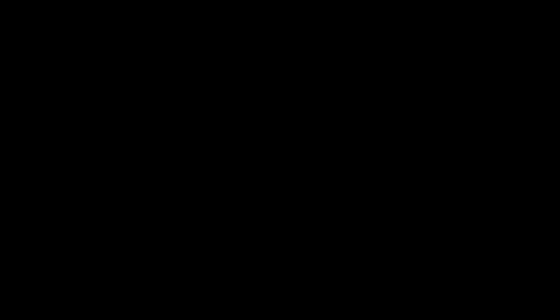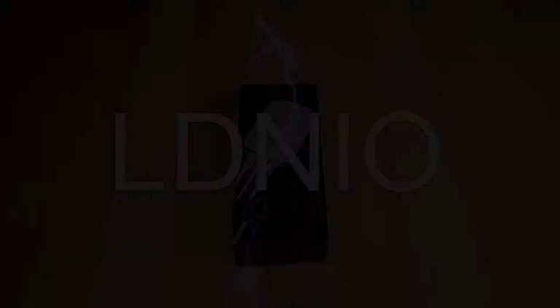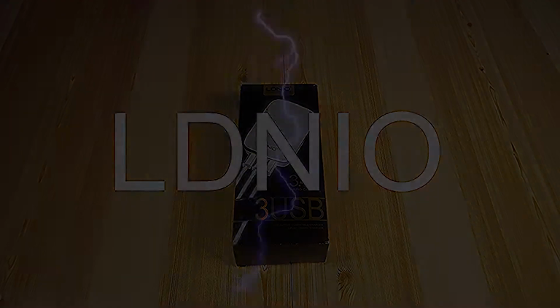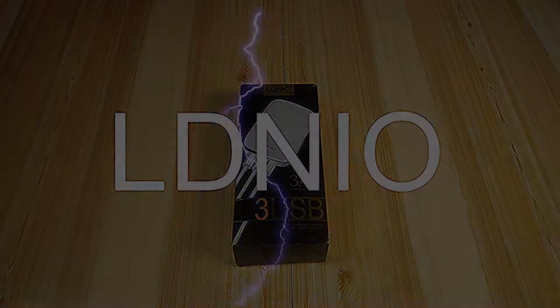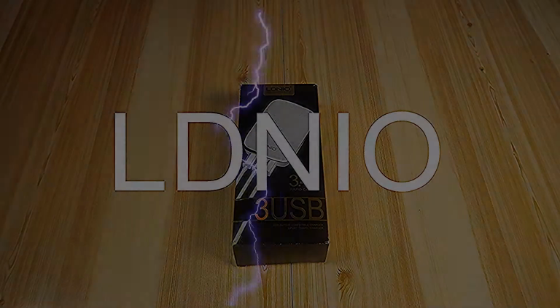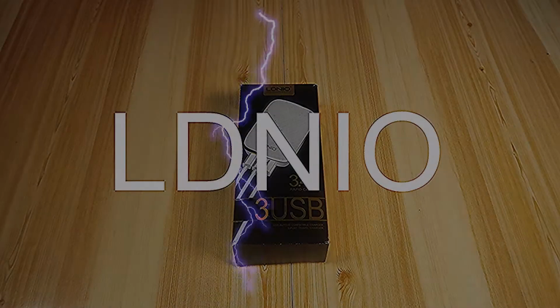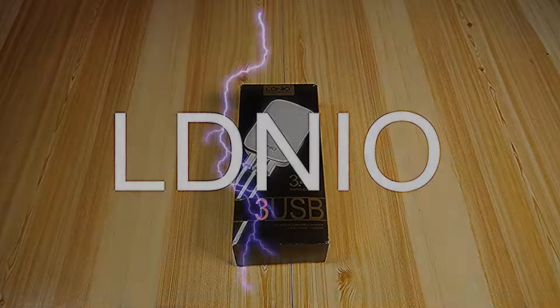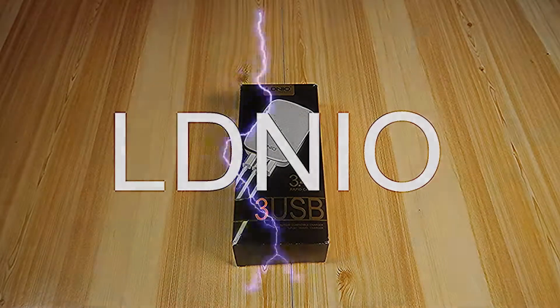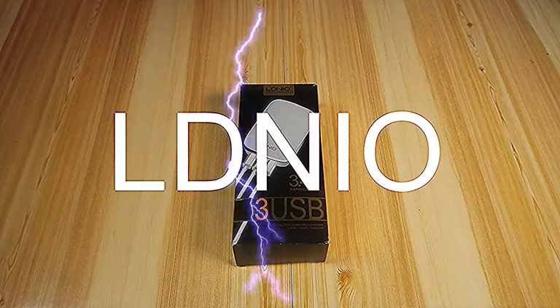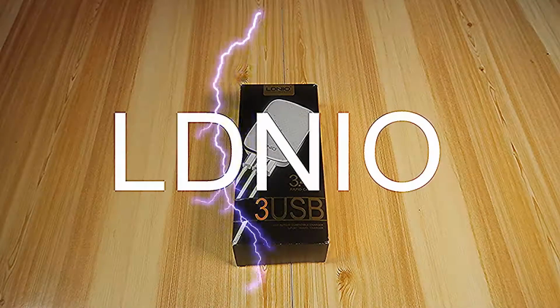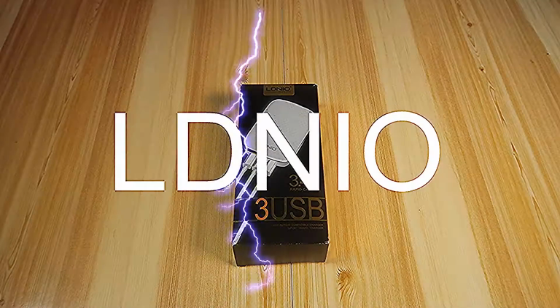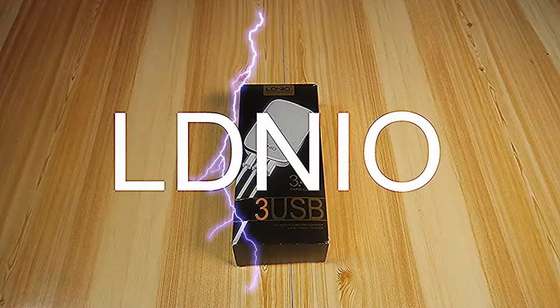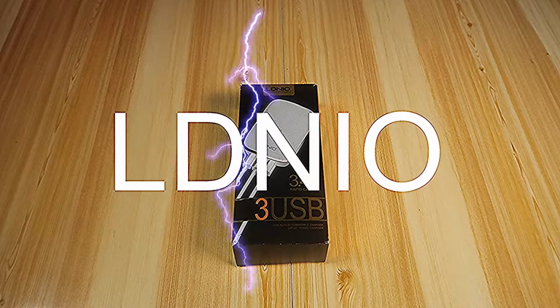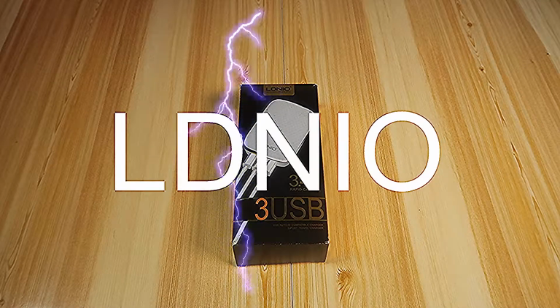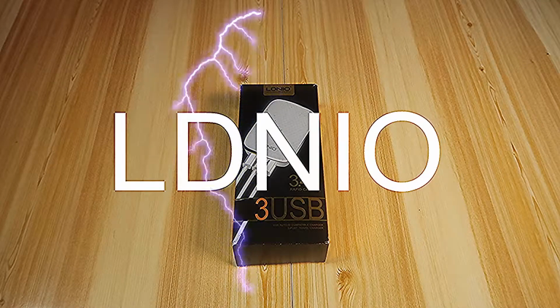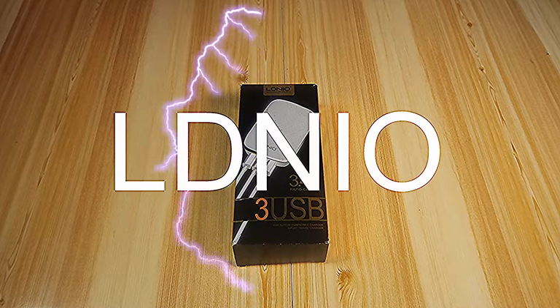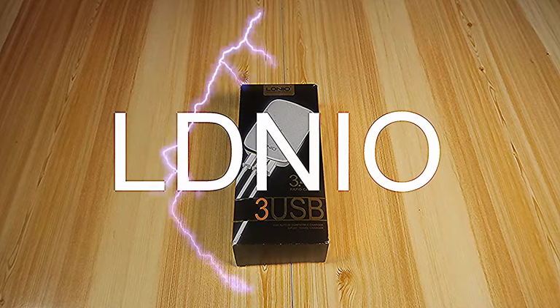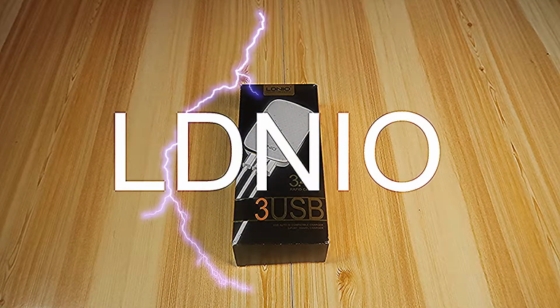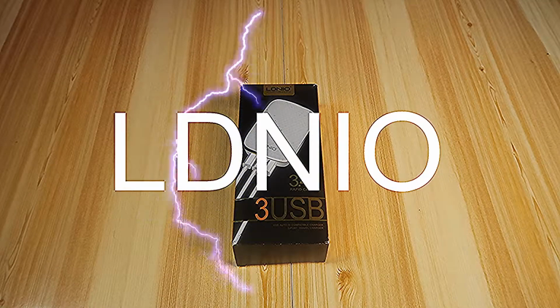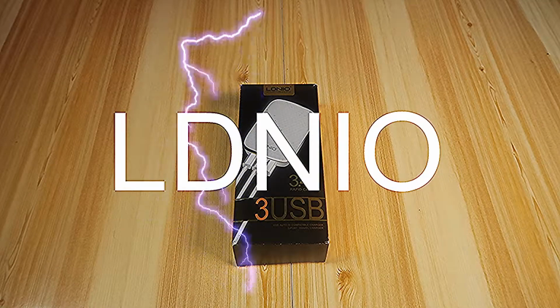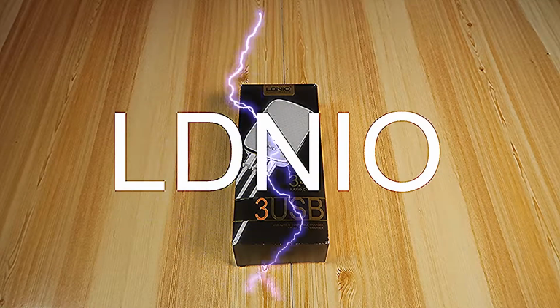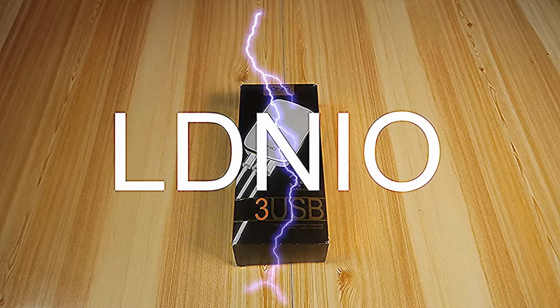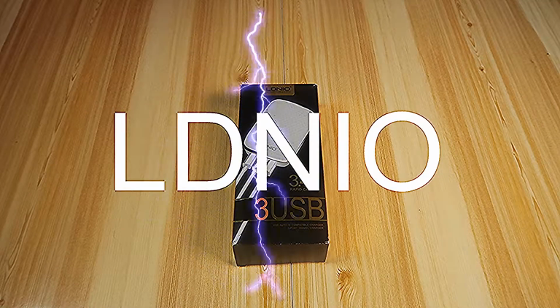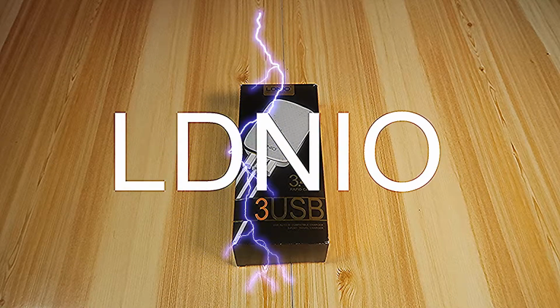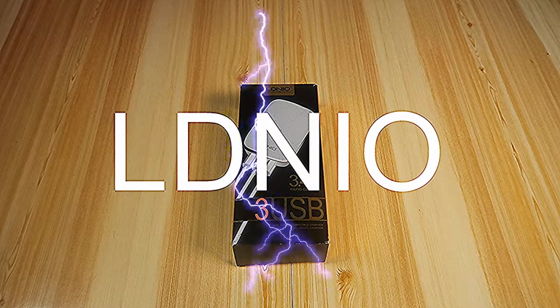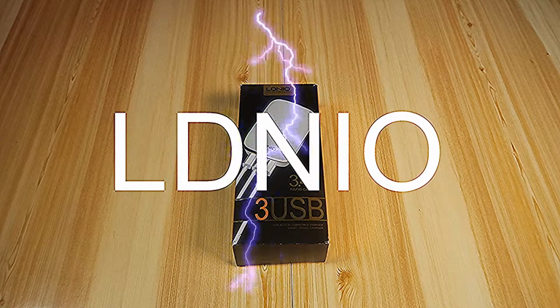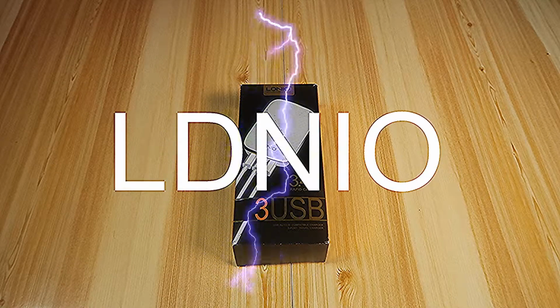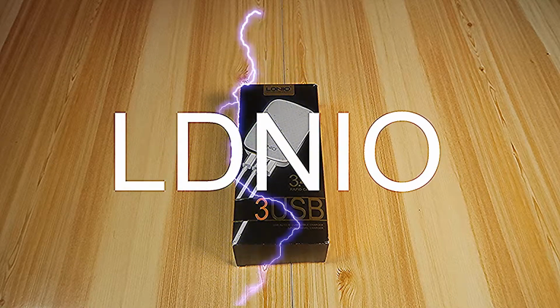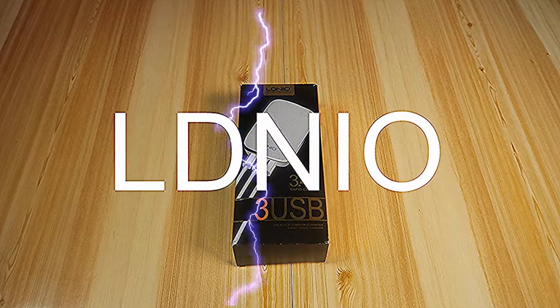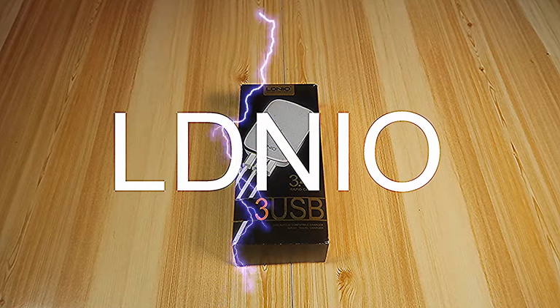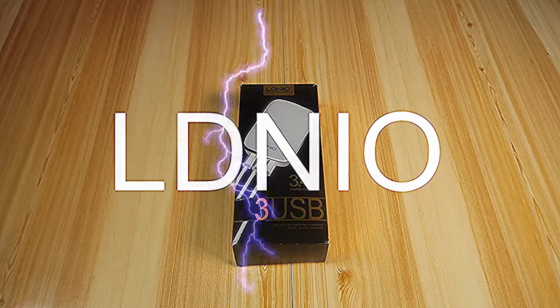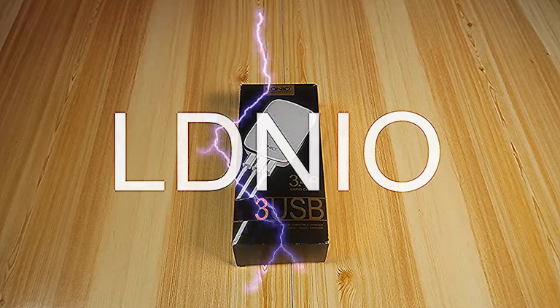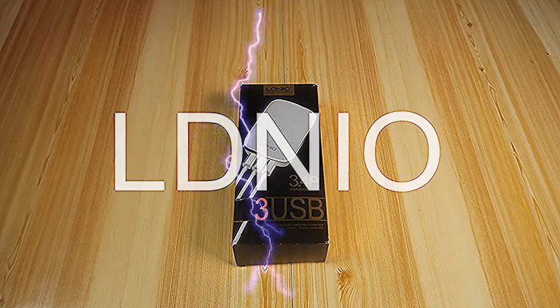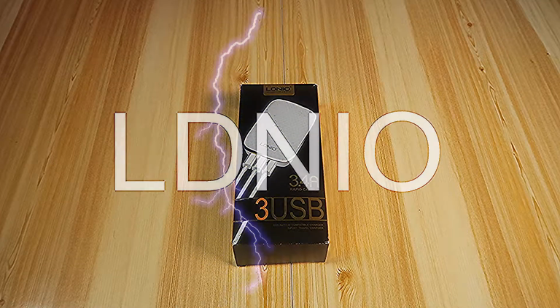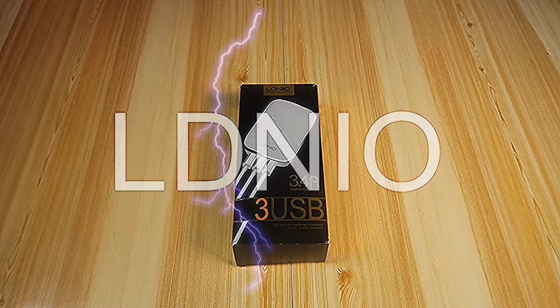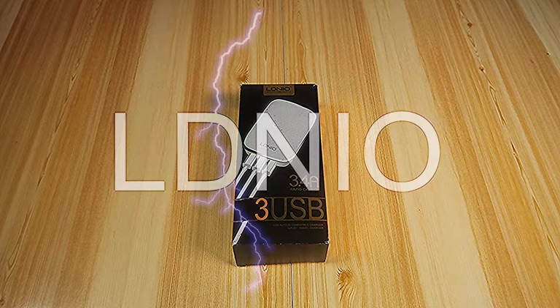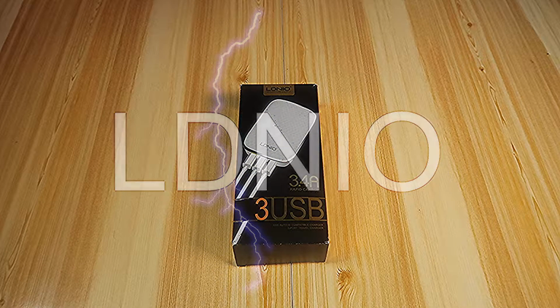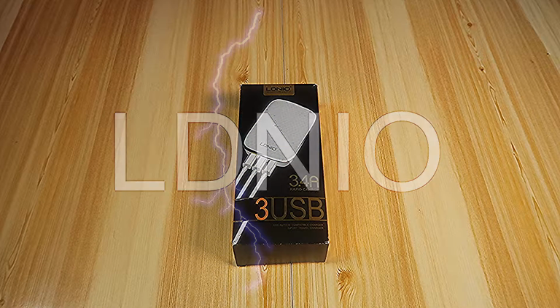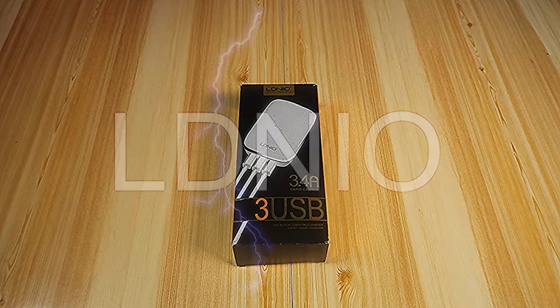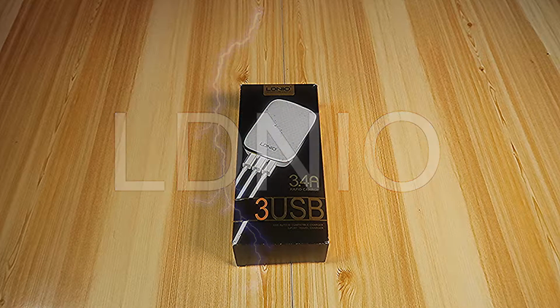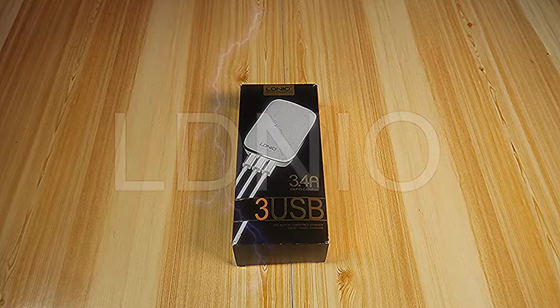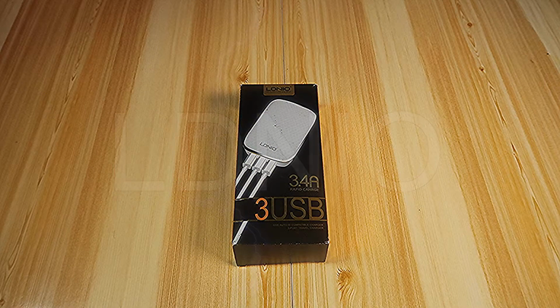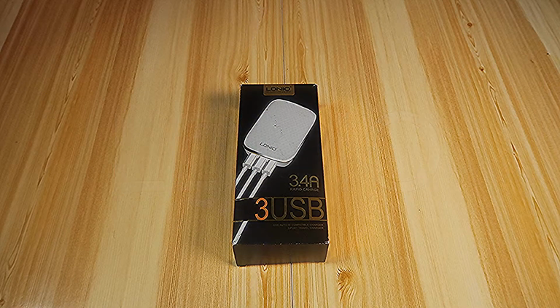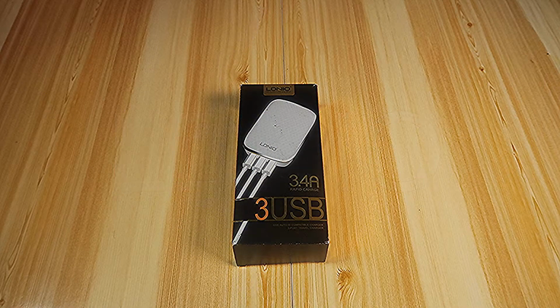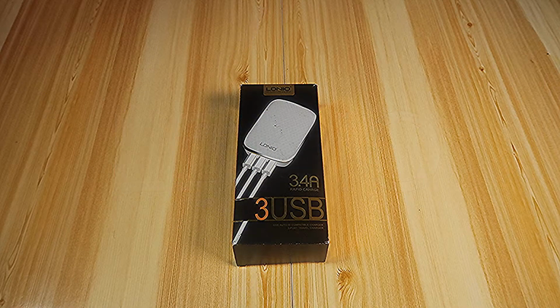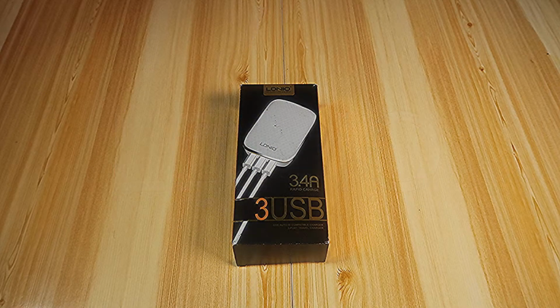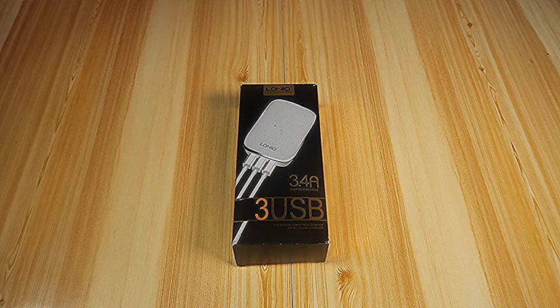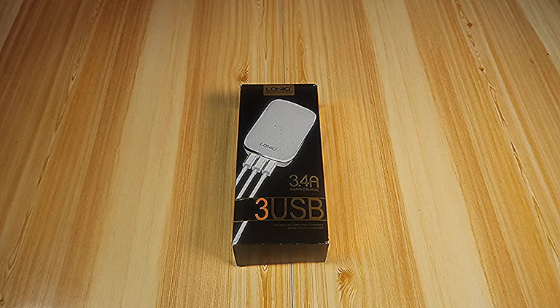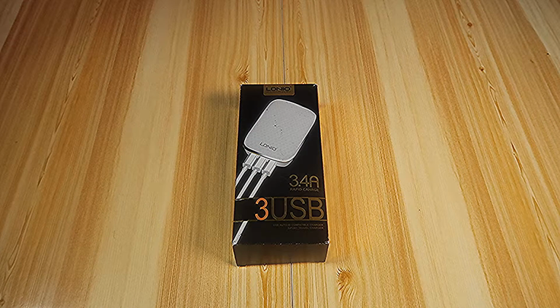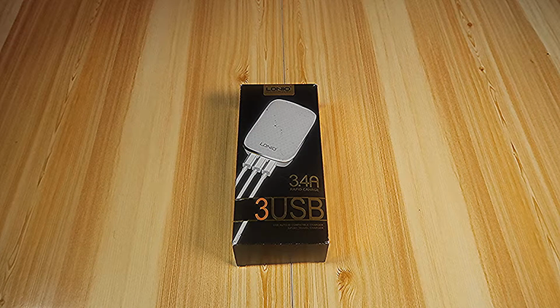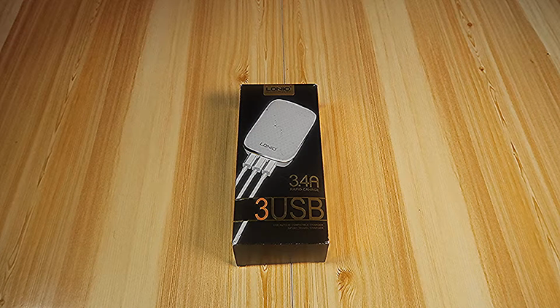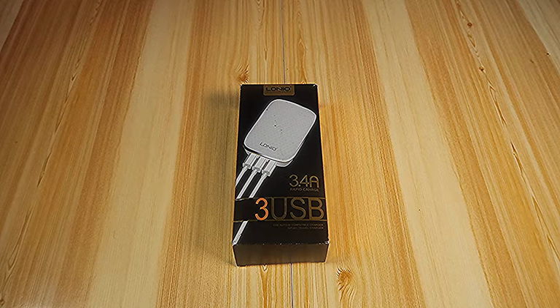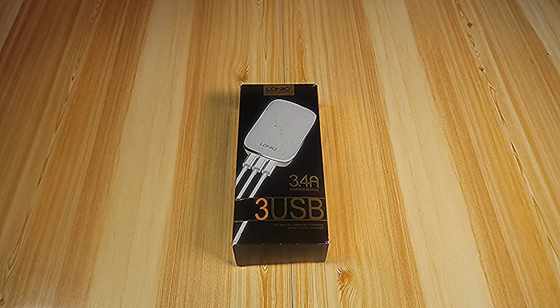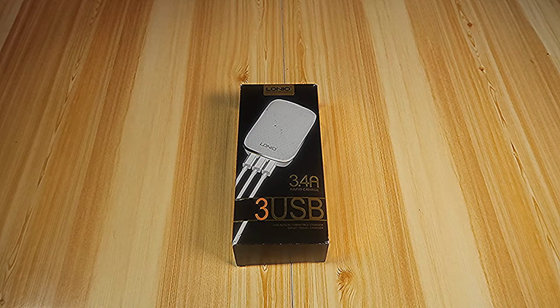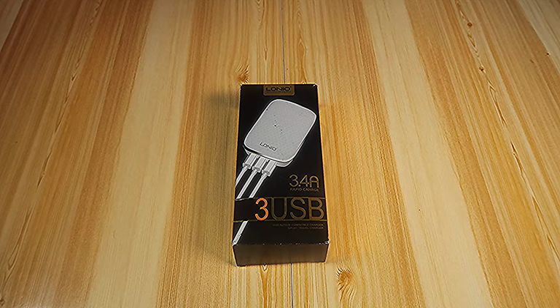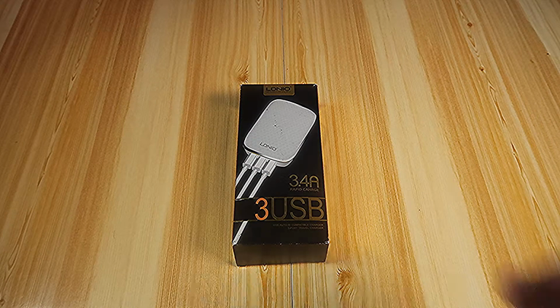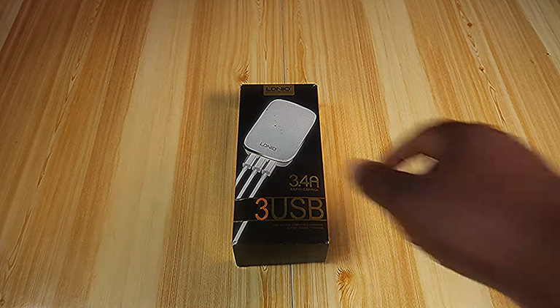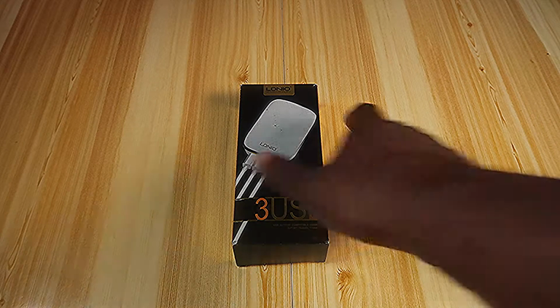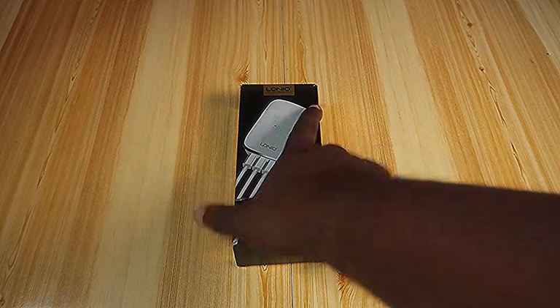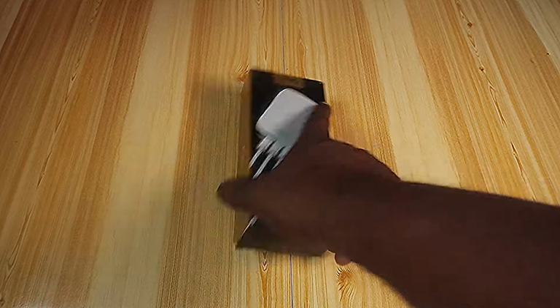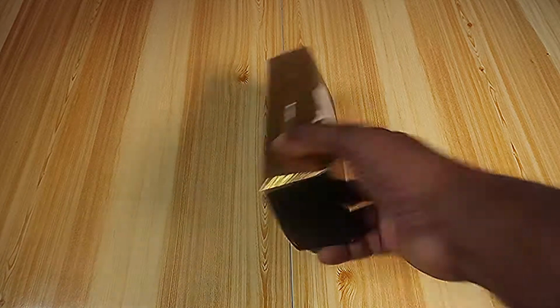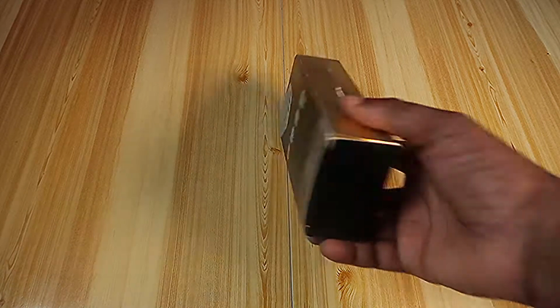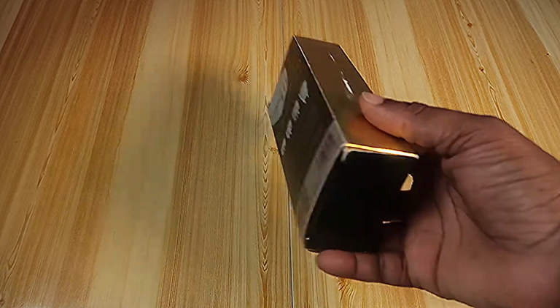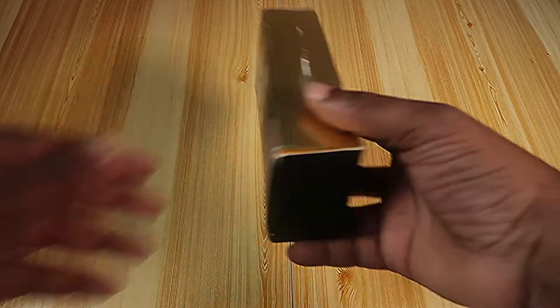Eldinio — I hope I pronounced that right. Three USB ports. Let's unbox.